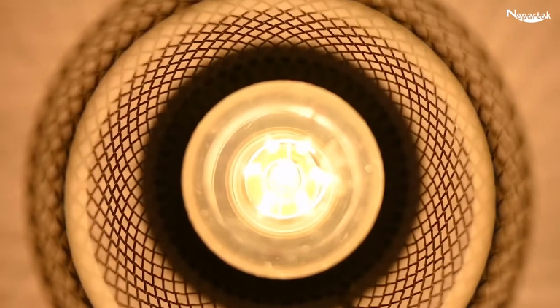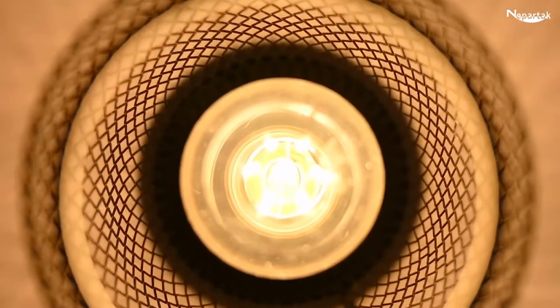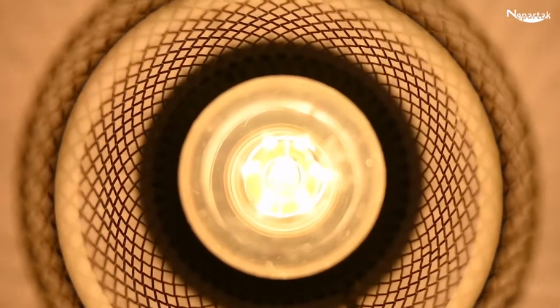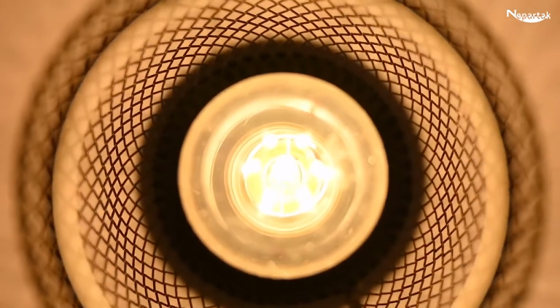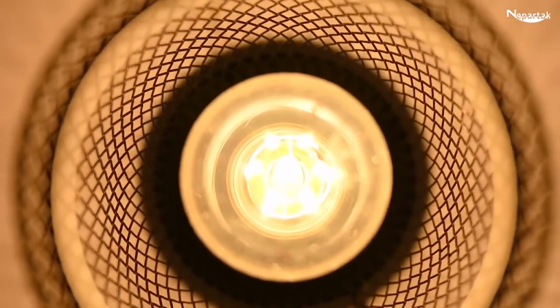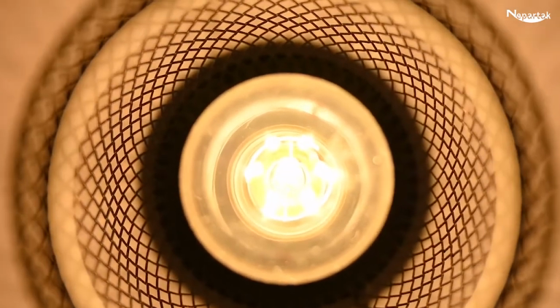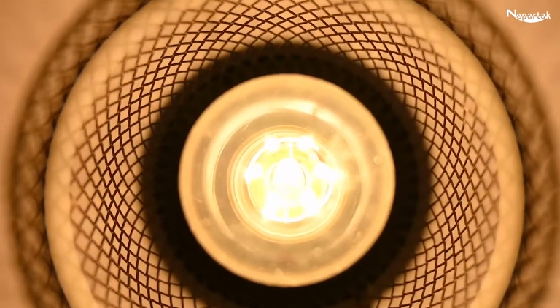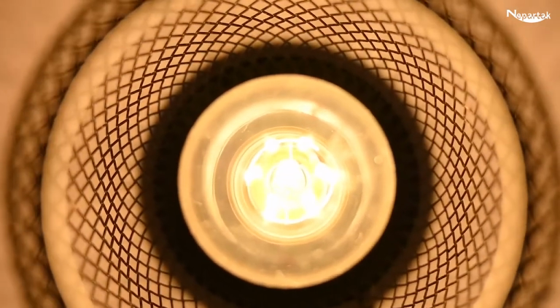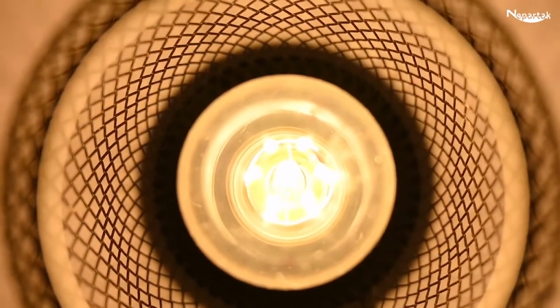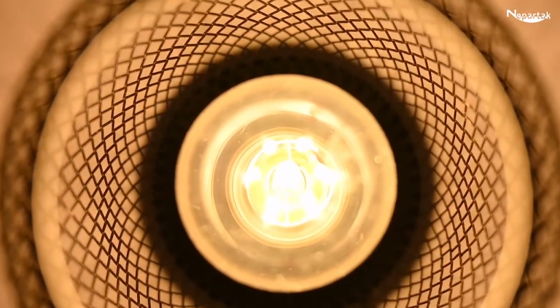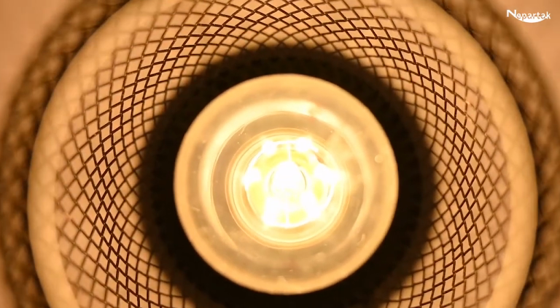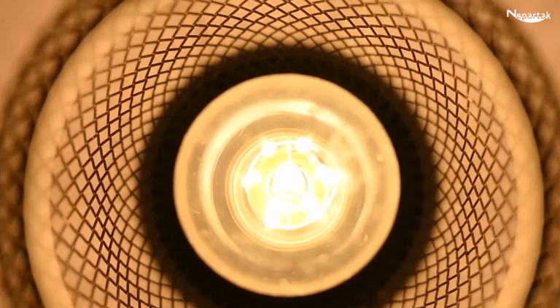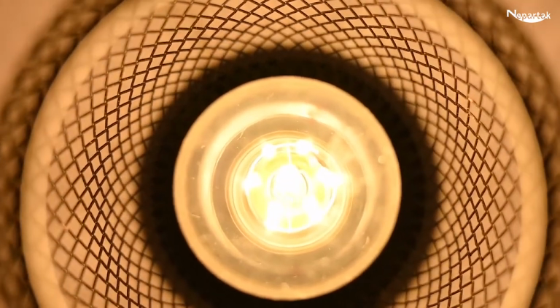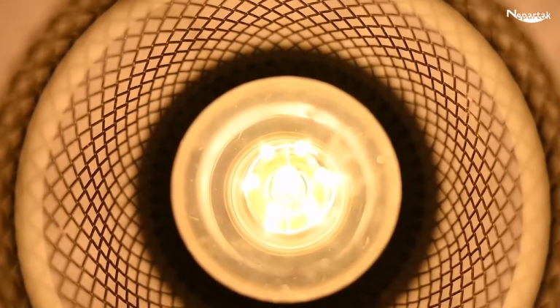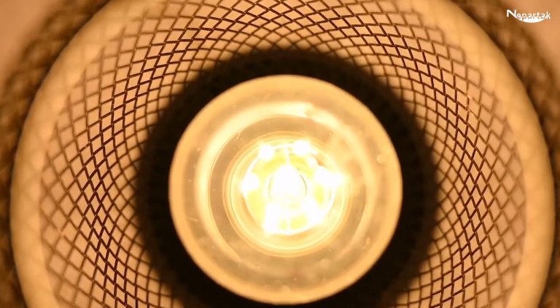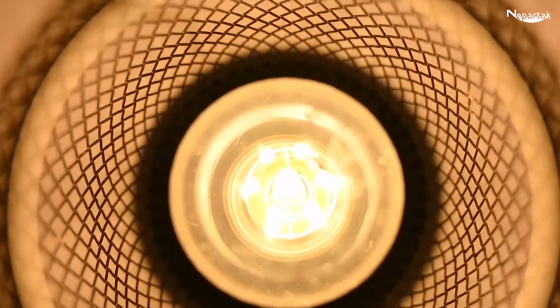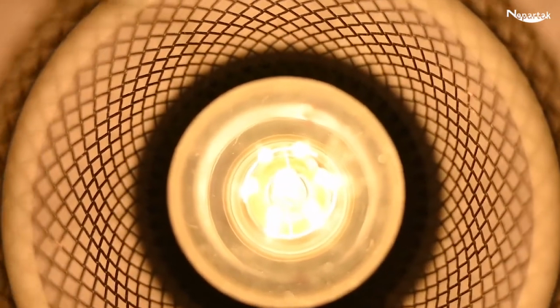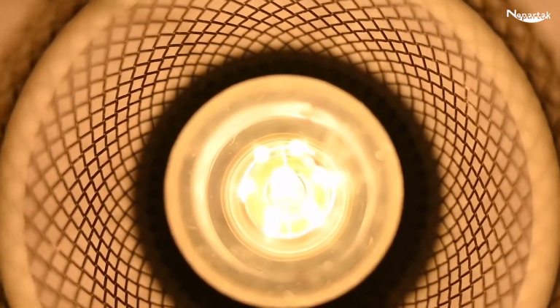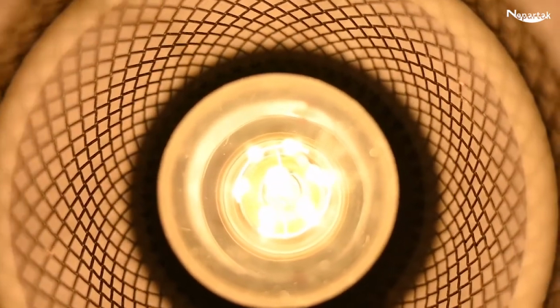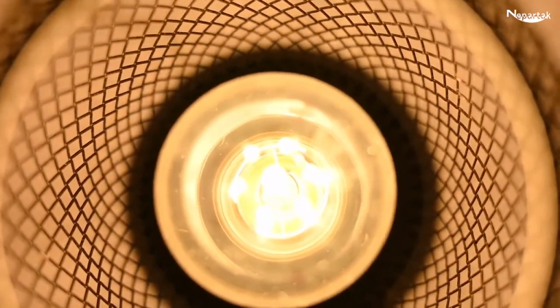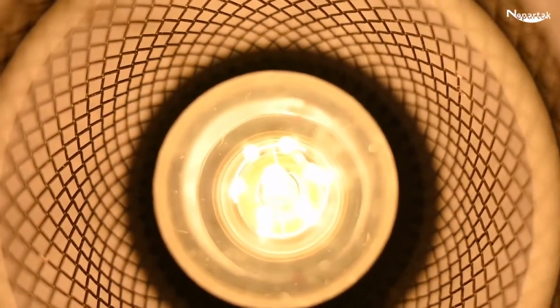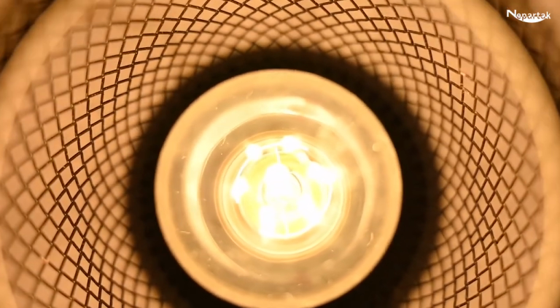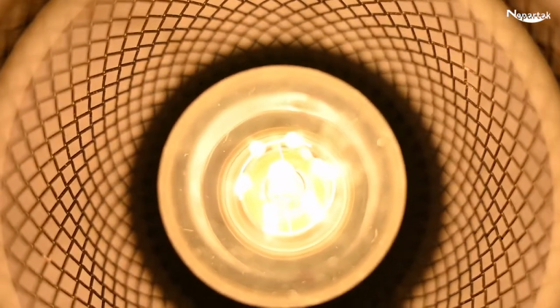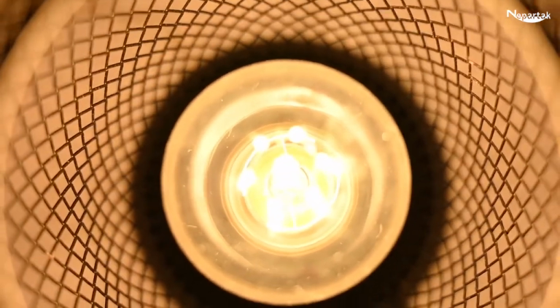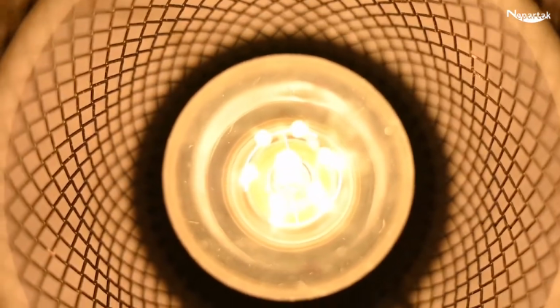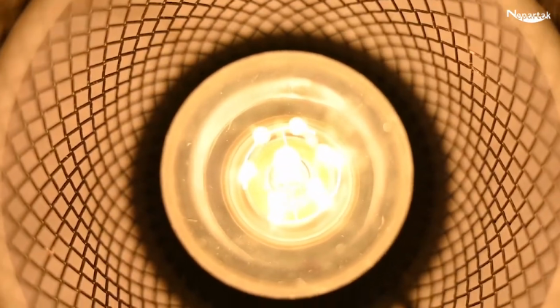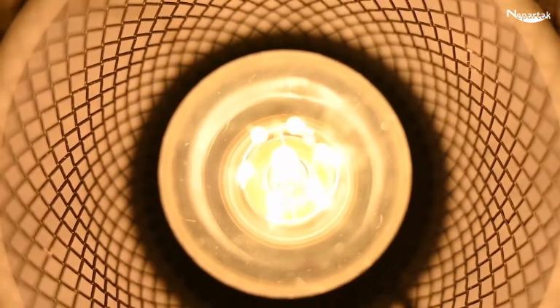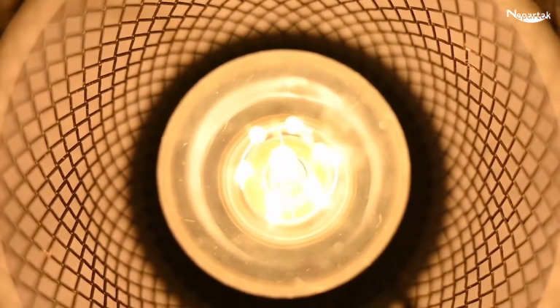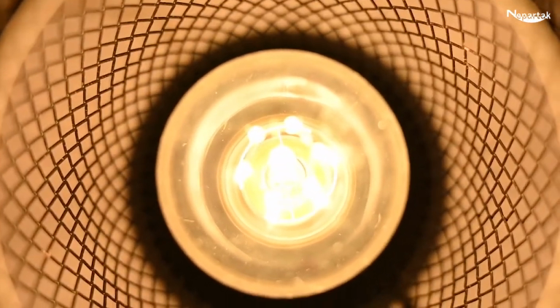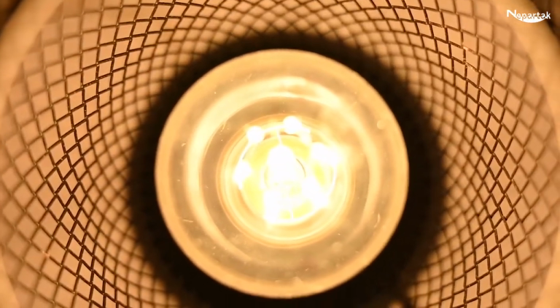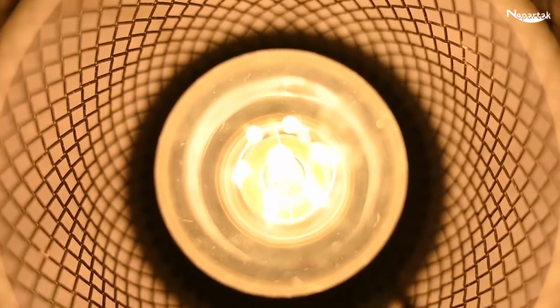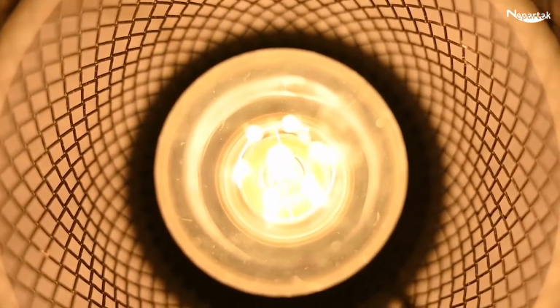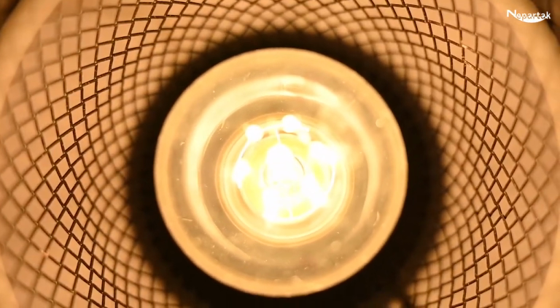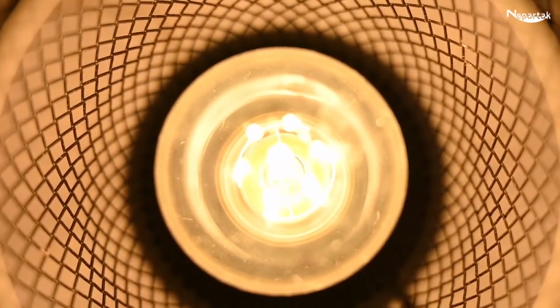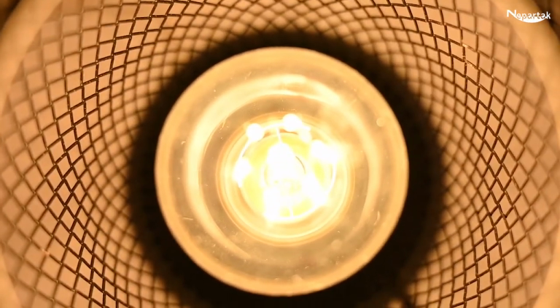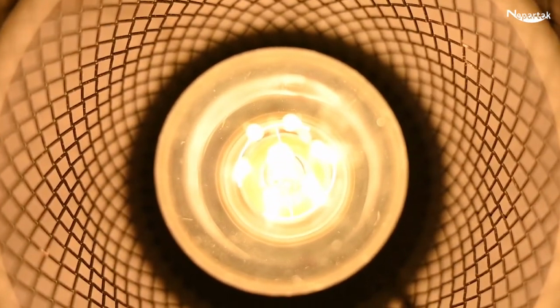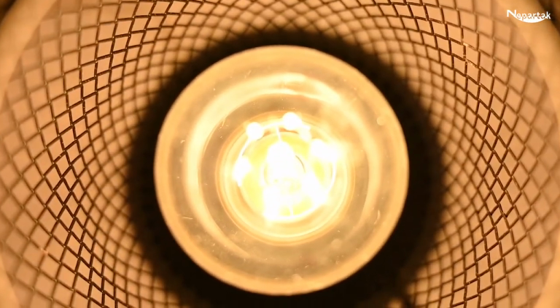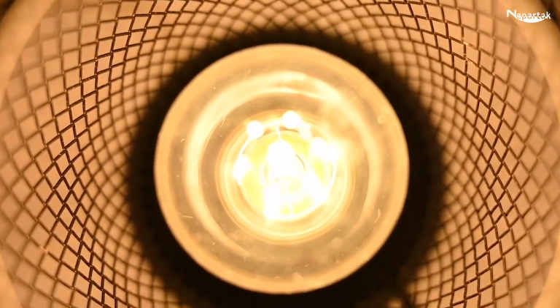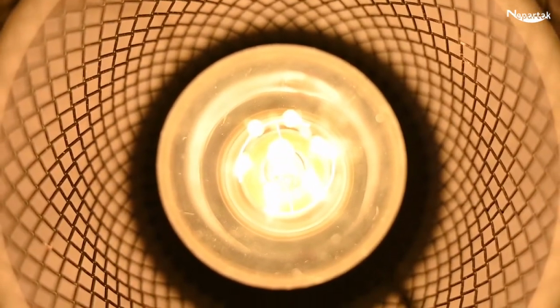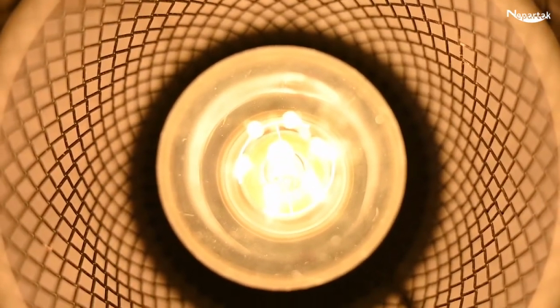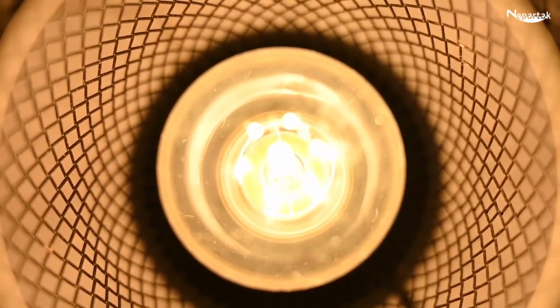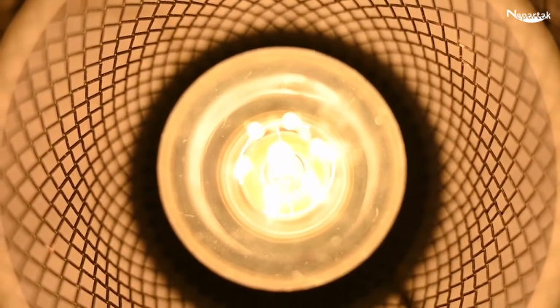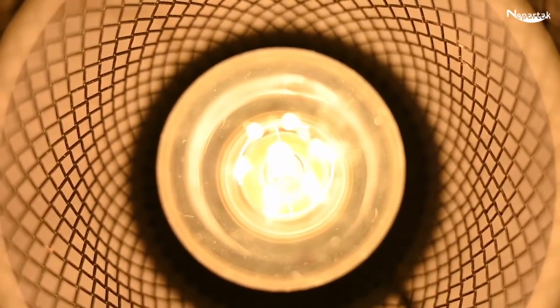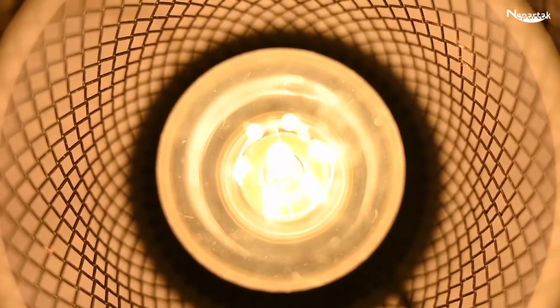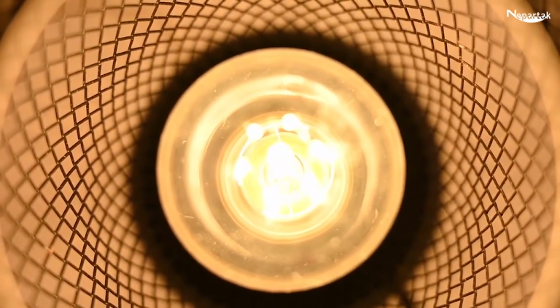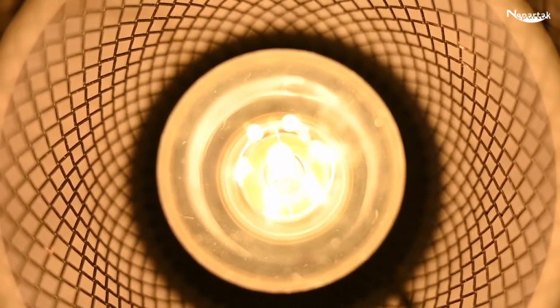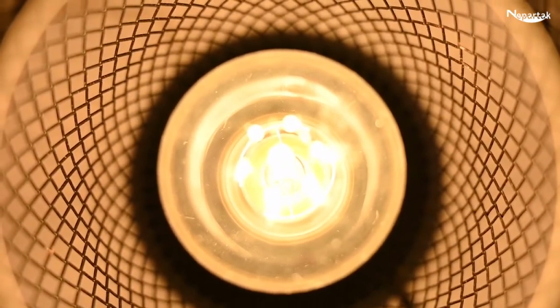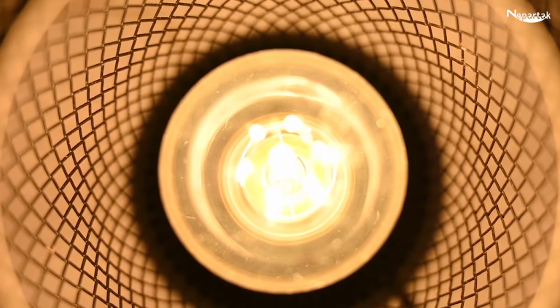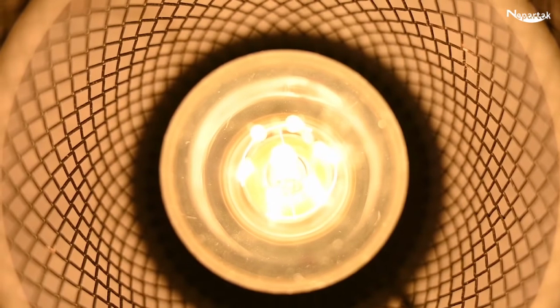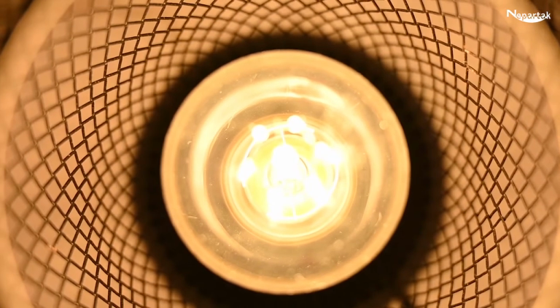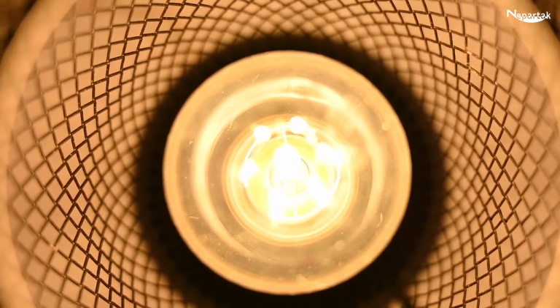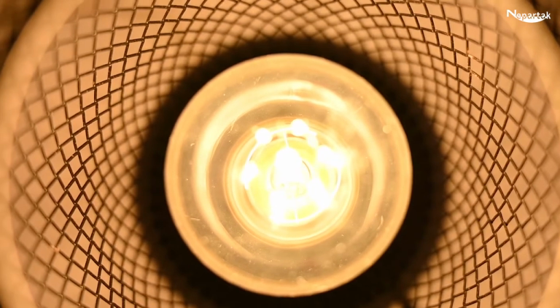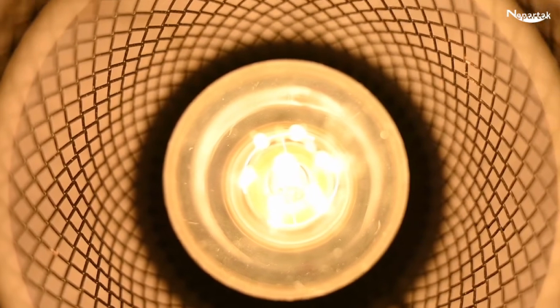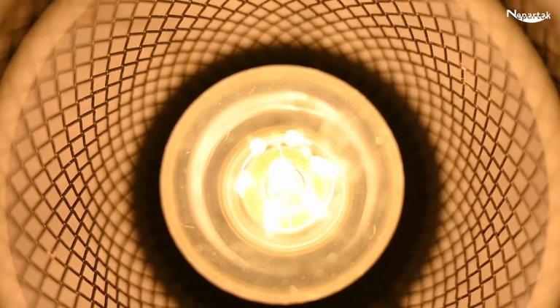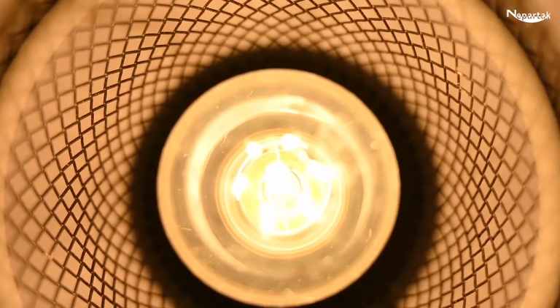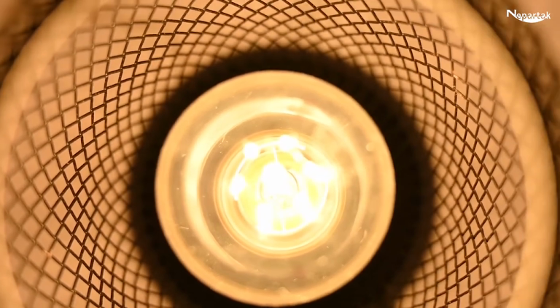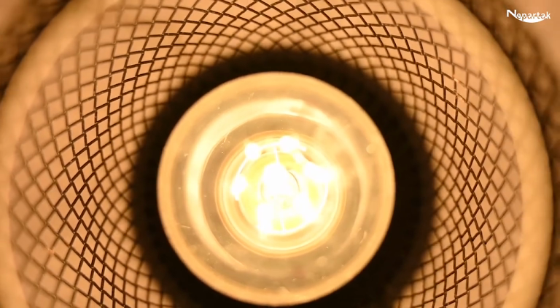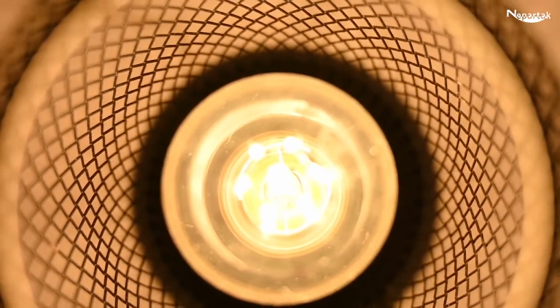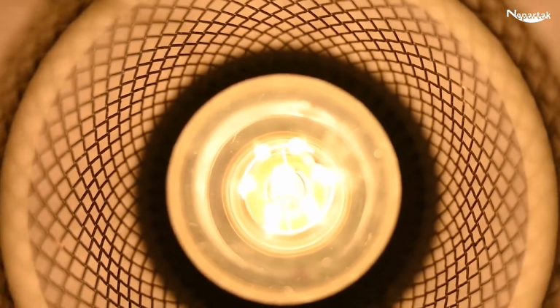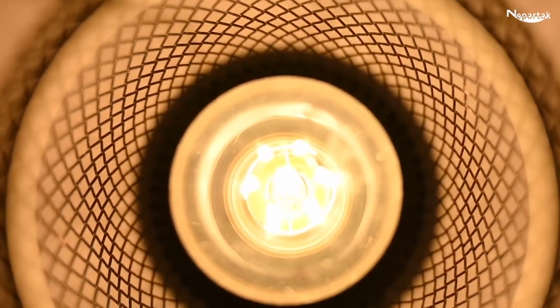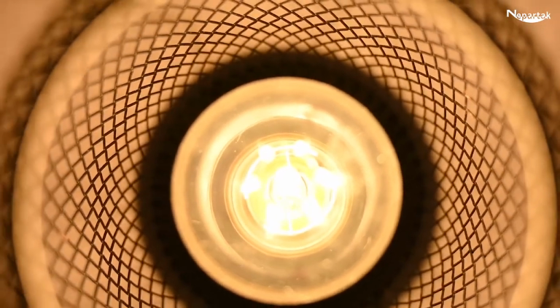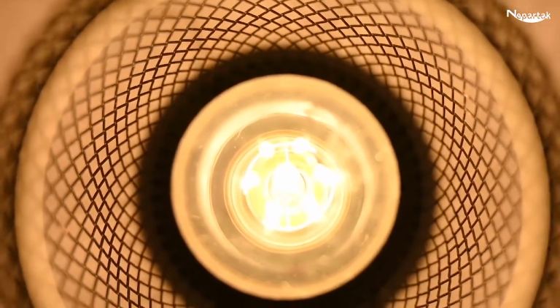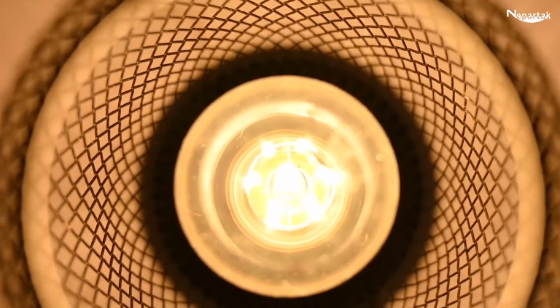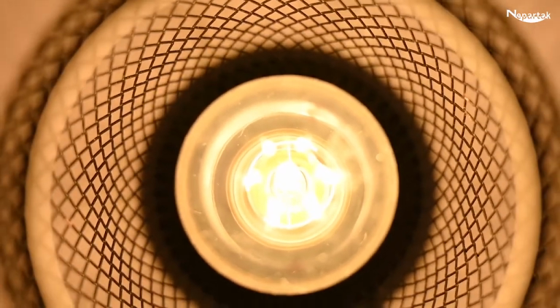No dazzling and no flicker. It generates stable and adequate light to protect your eyesight.